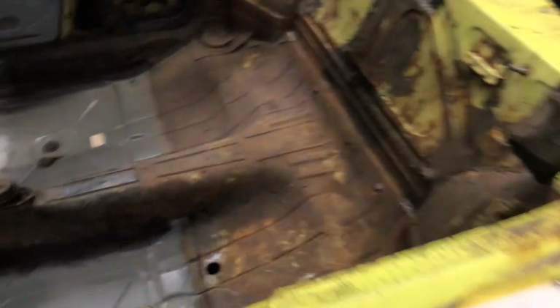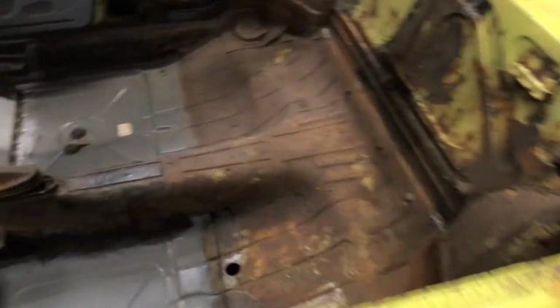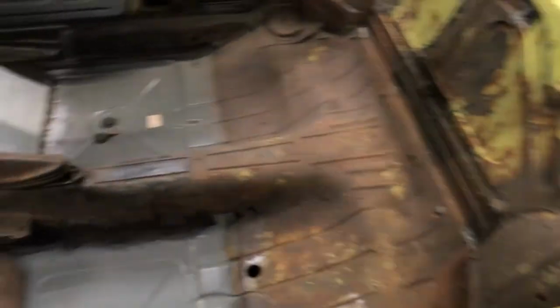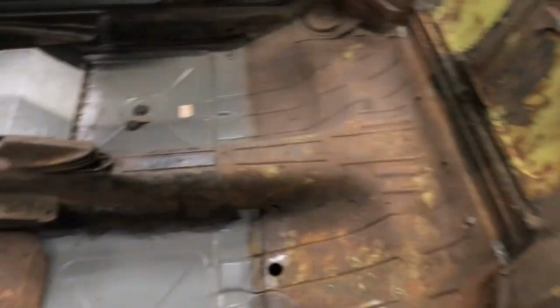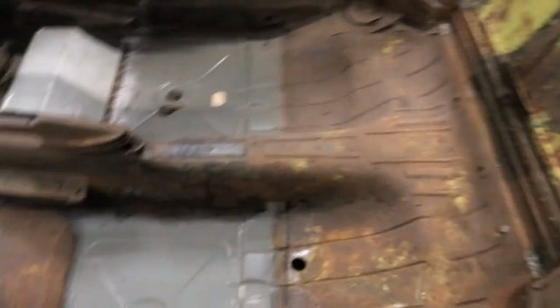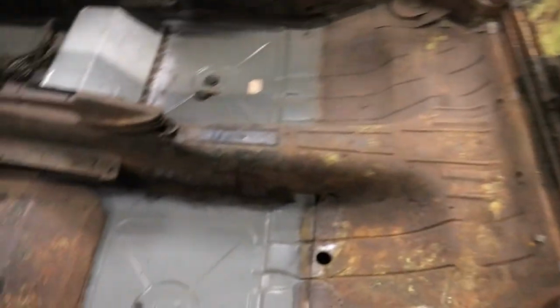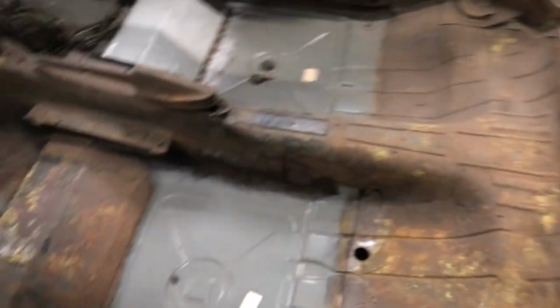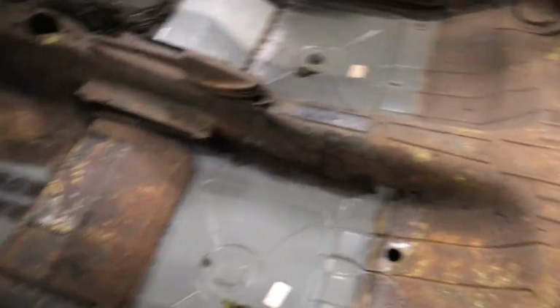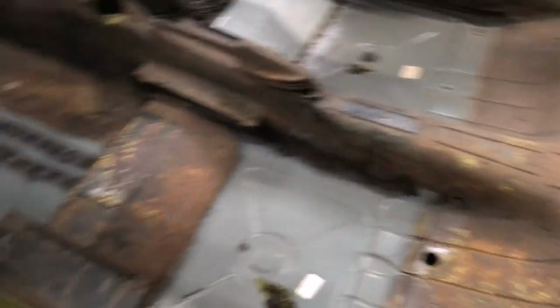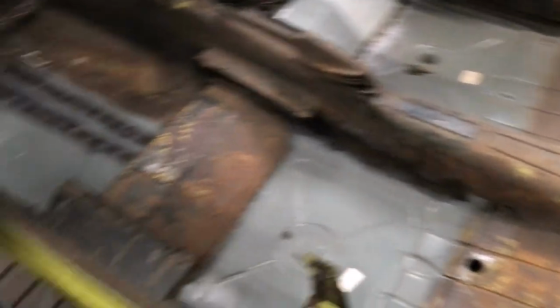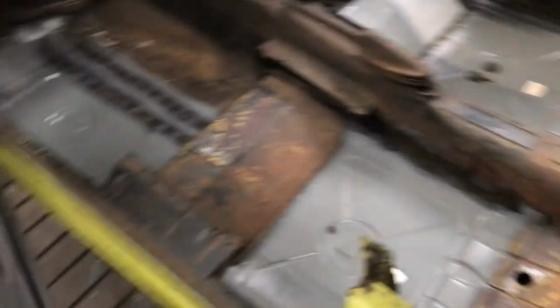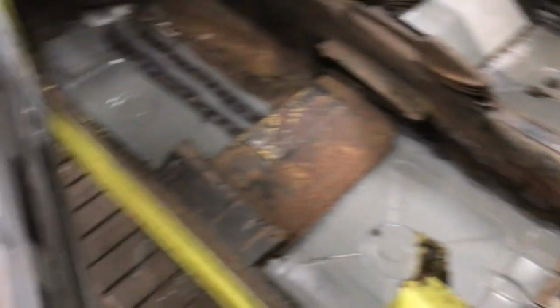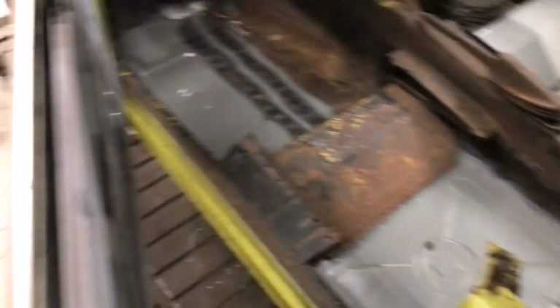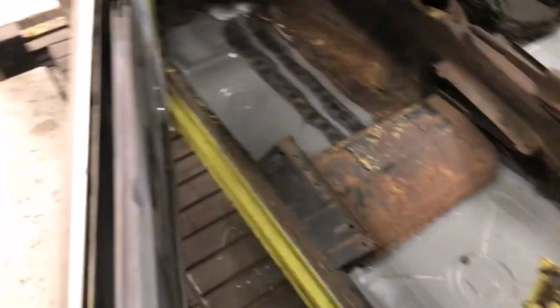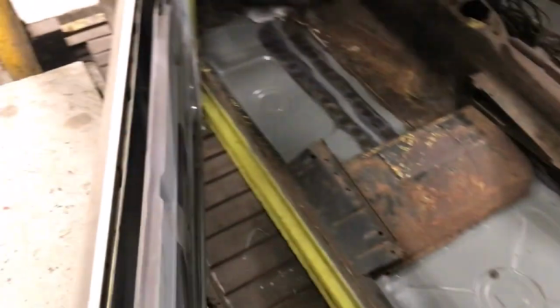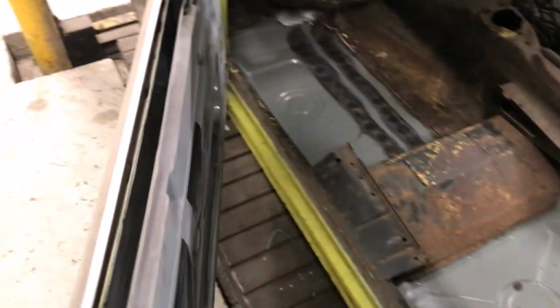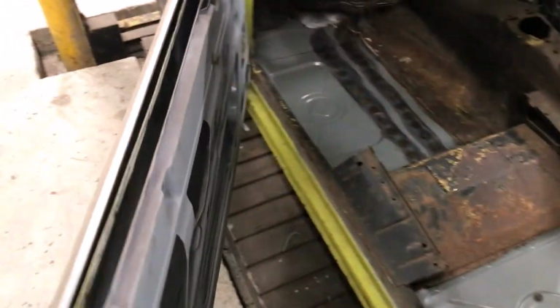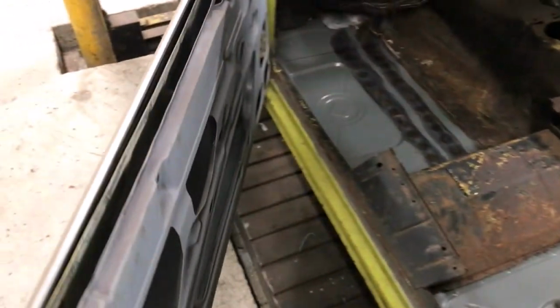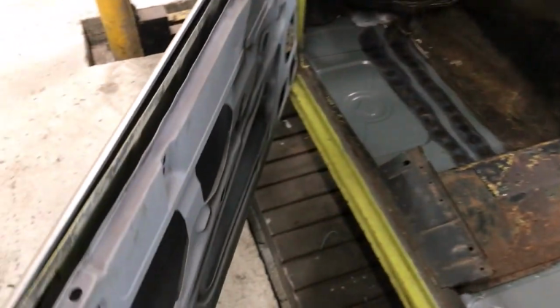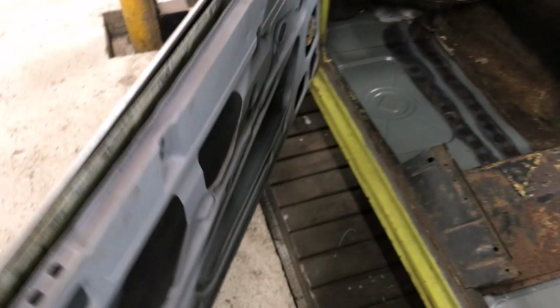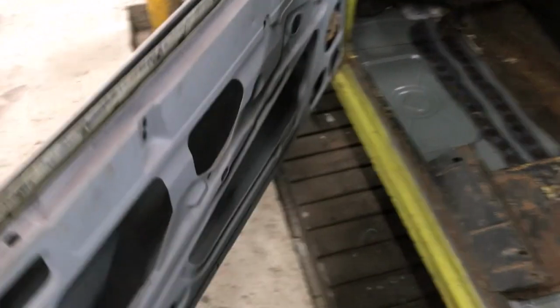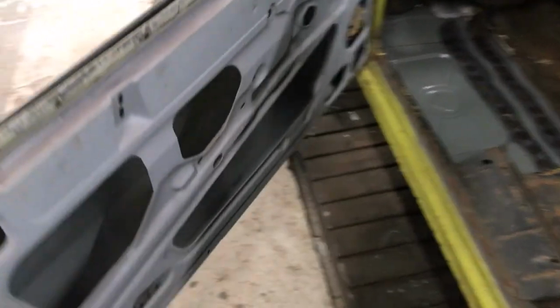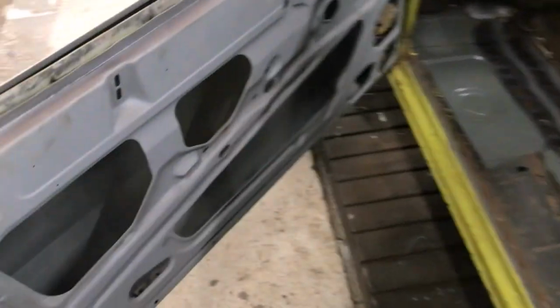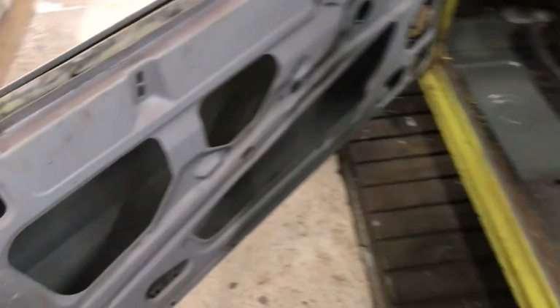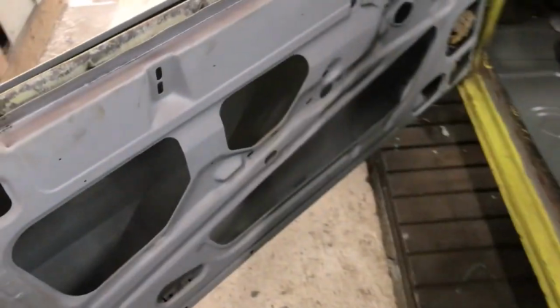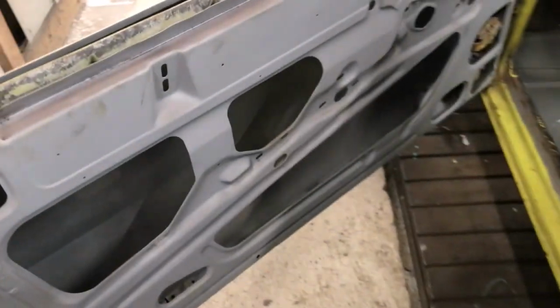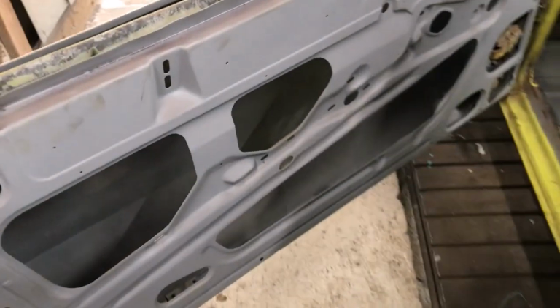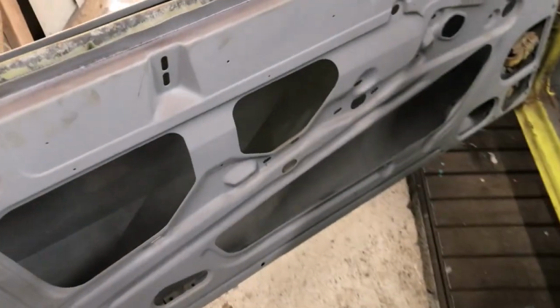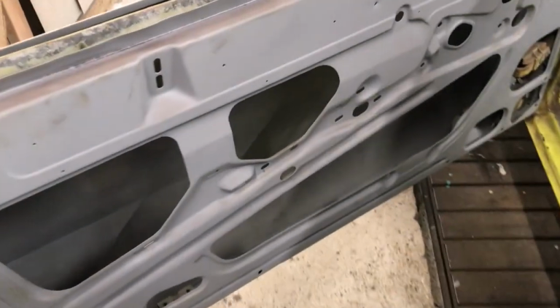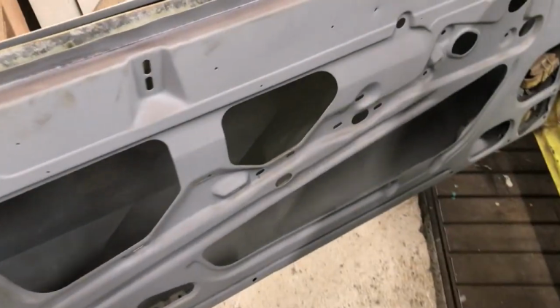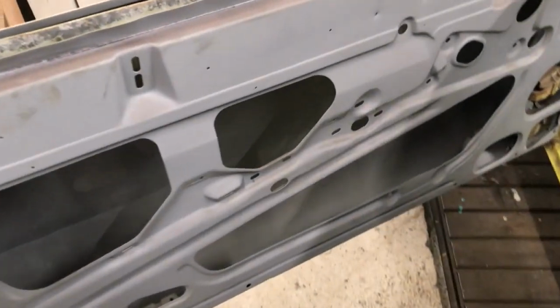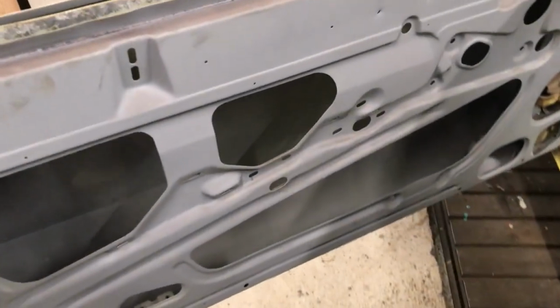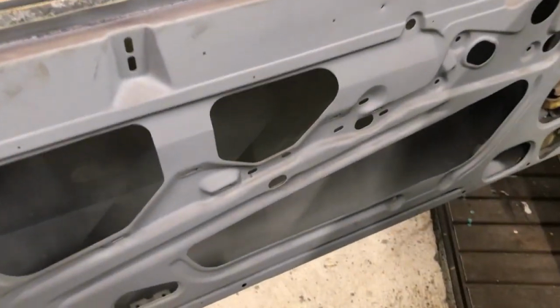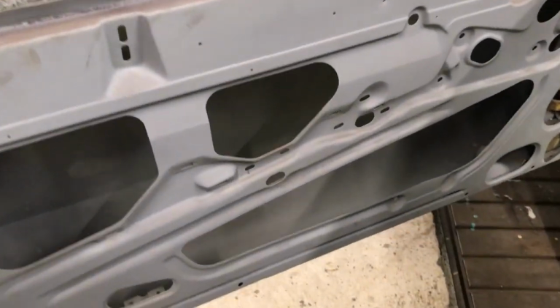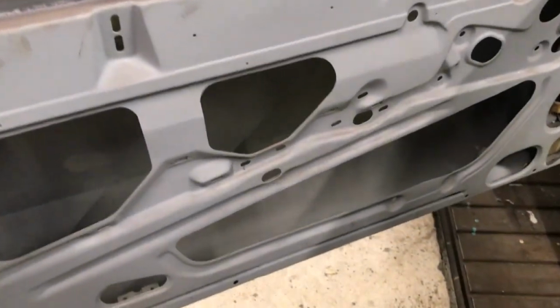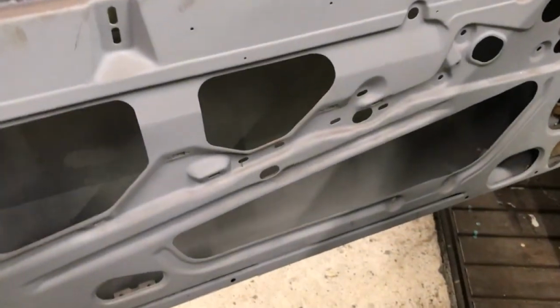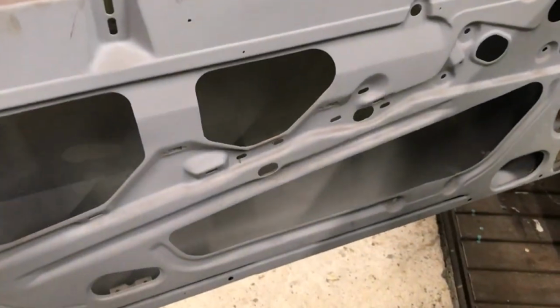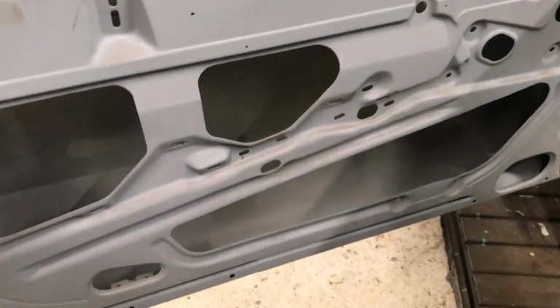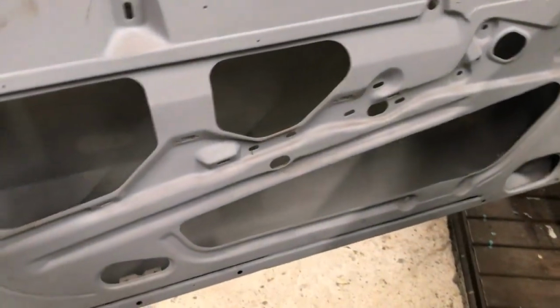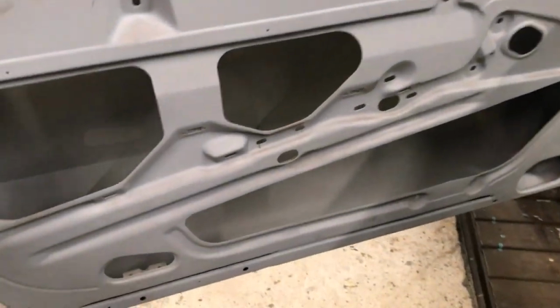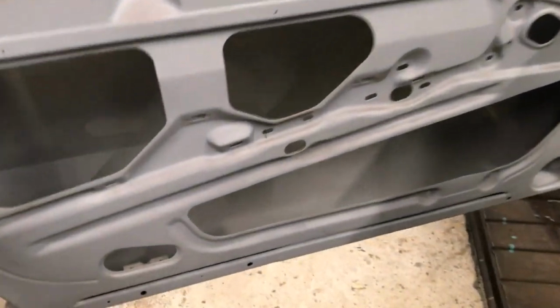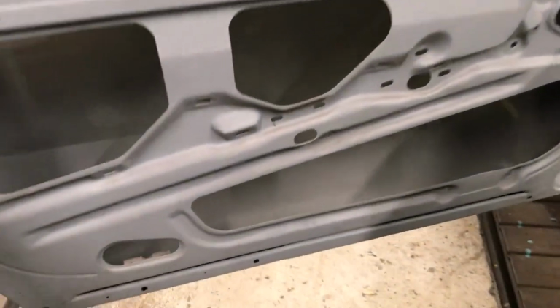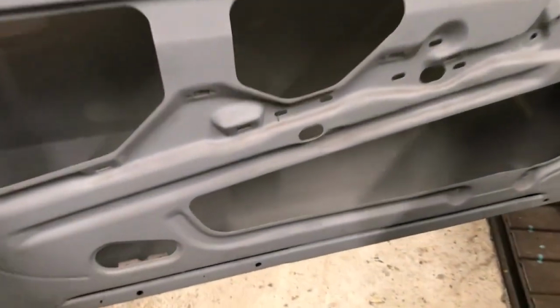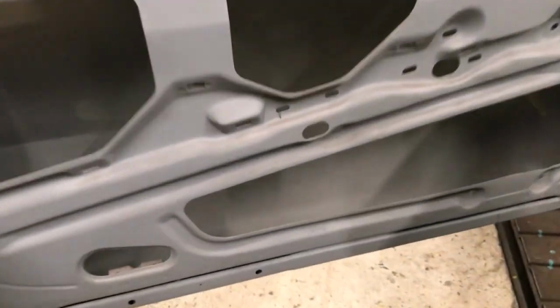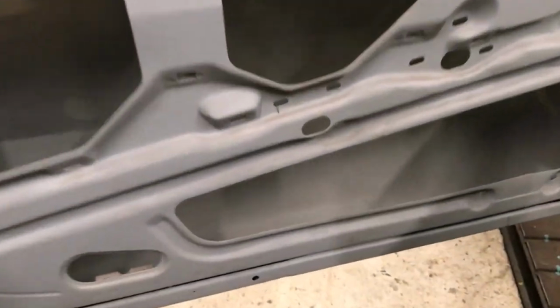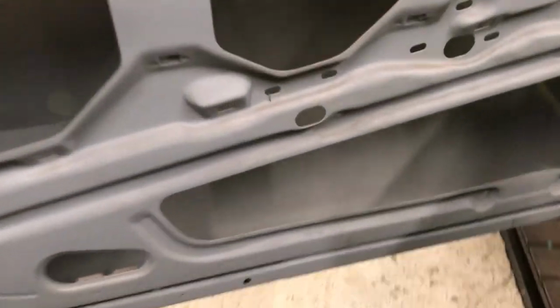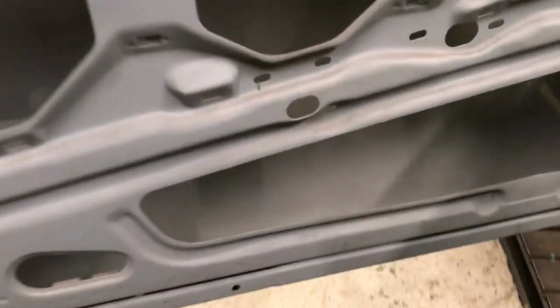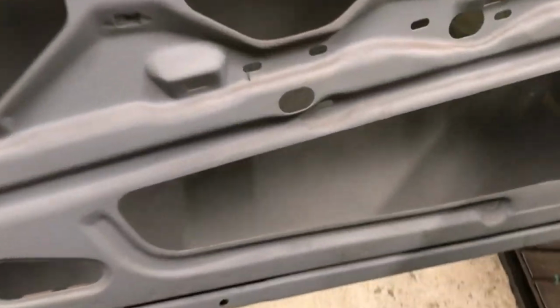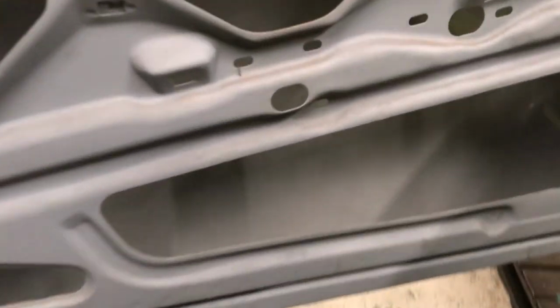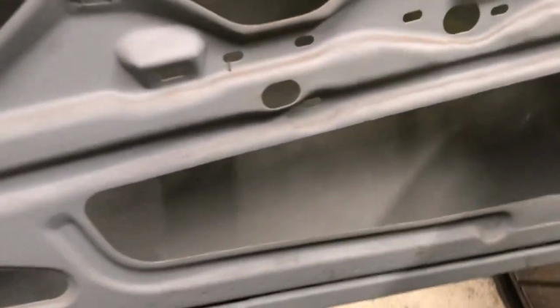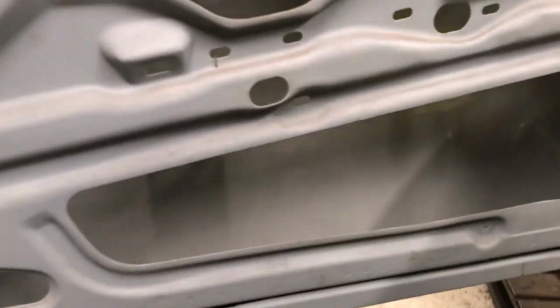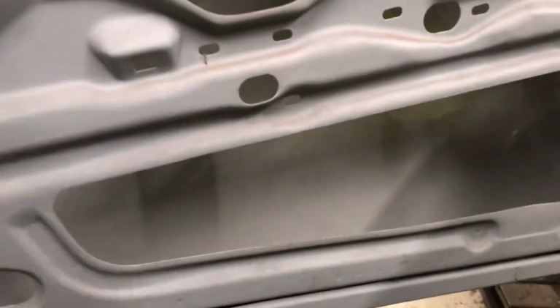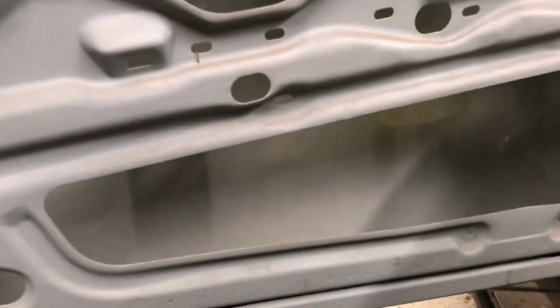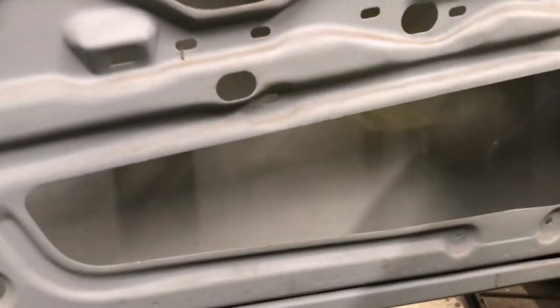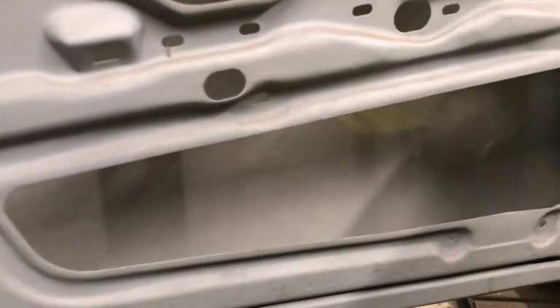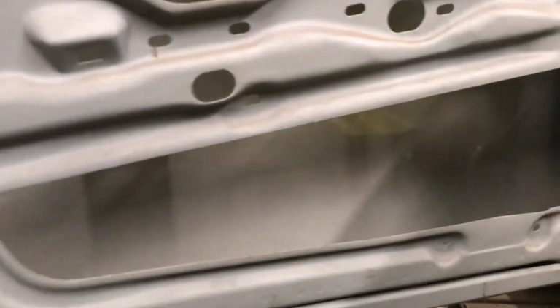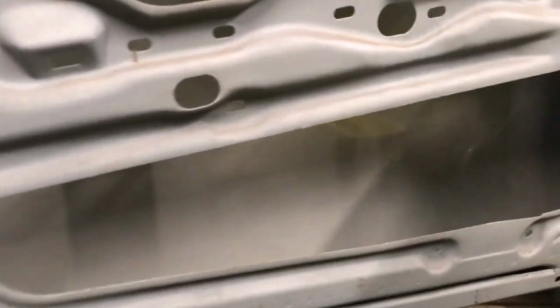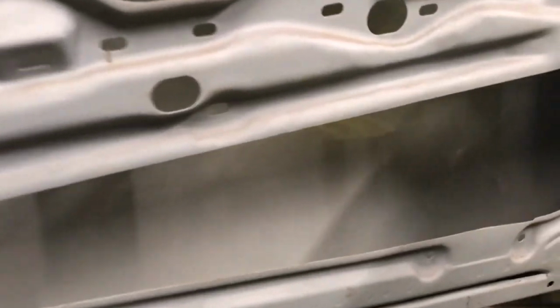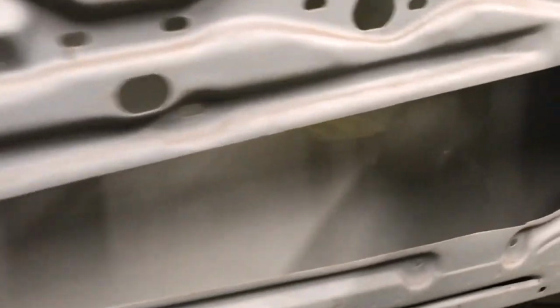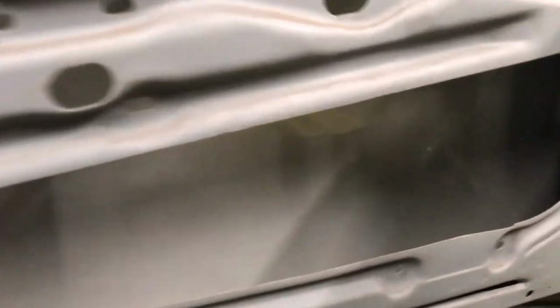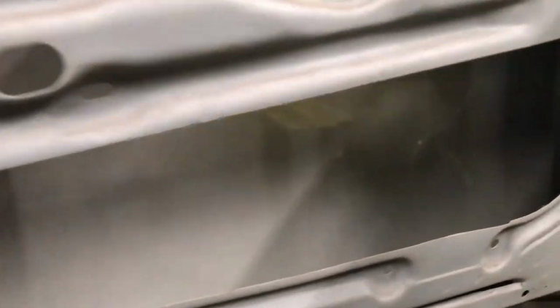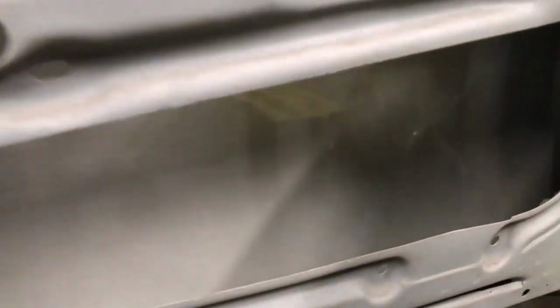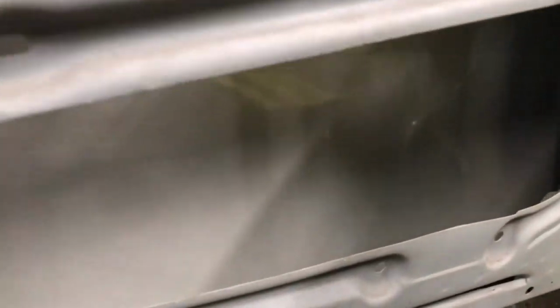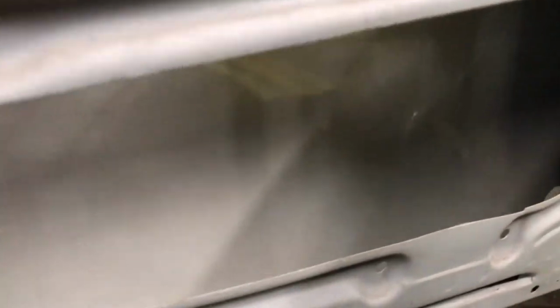This one has seen better days but being such a rare, desirable car it must be restored and I'm quite privileged to be working on it.